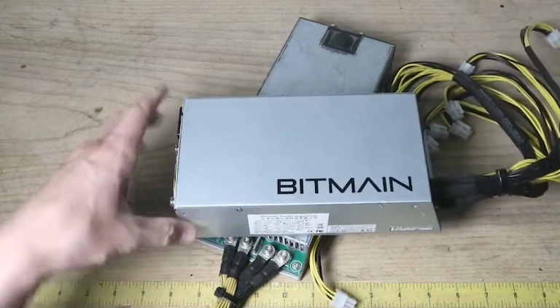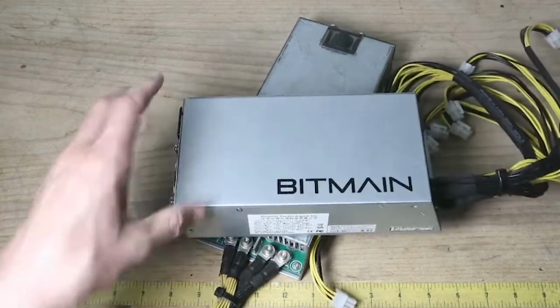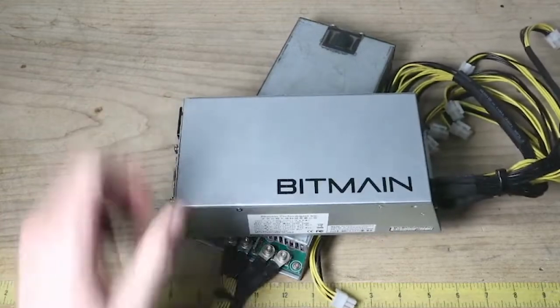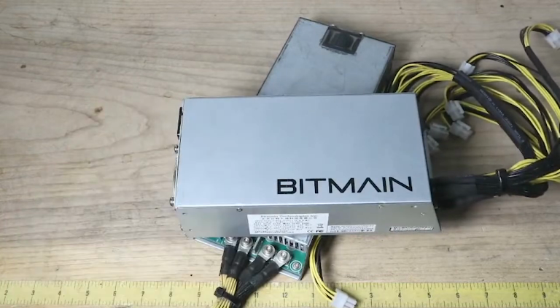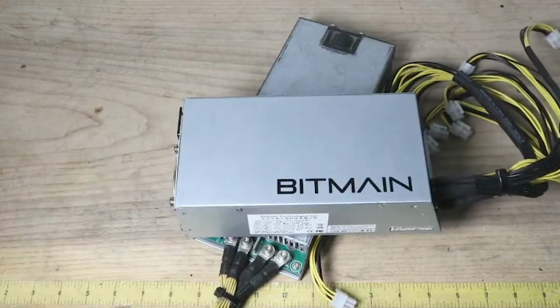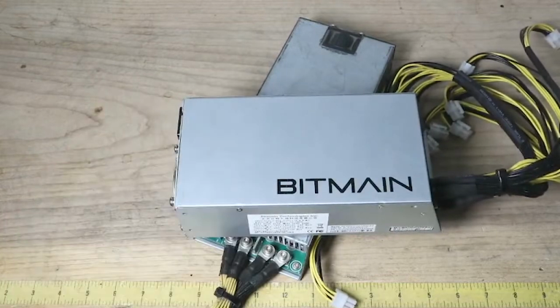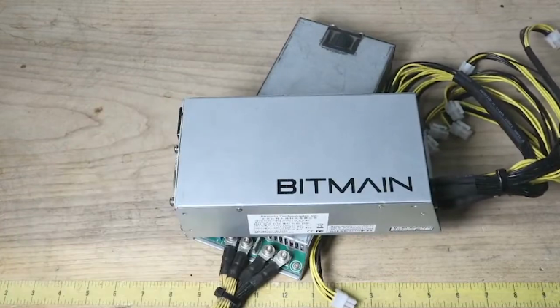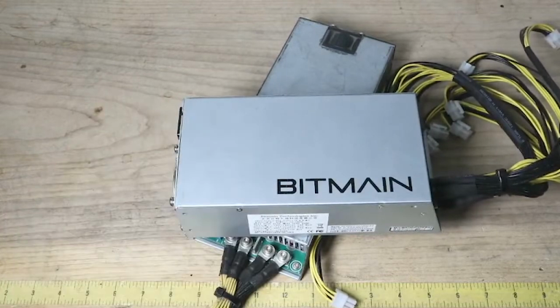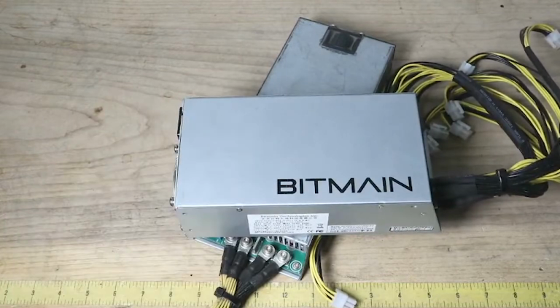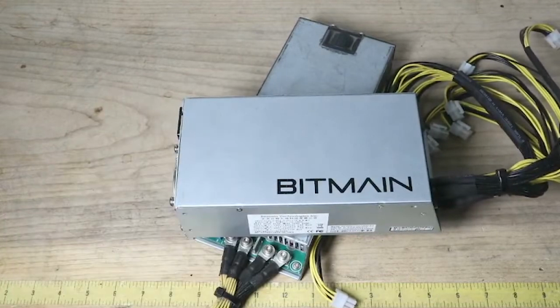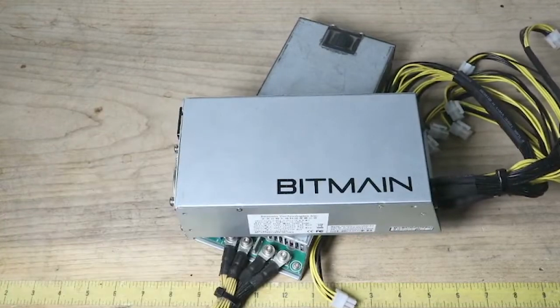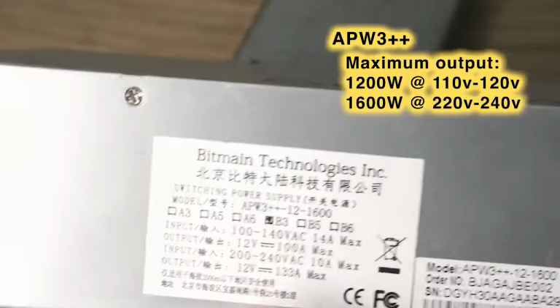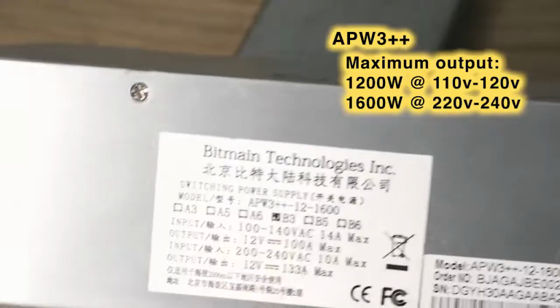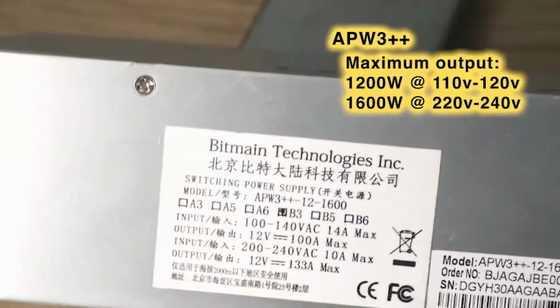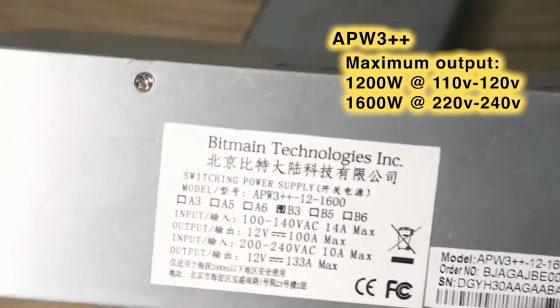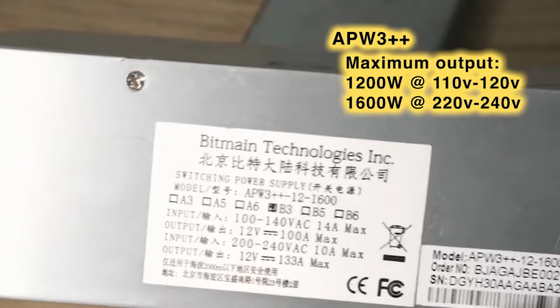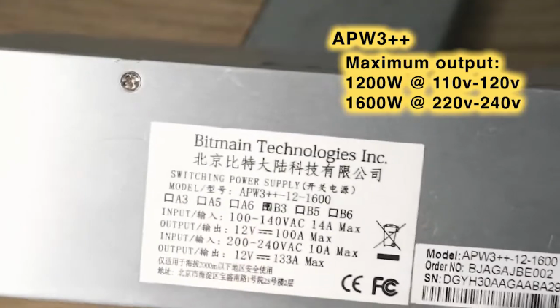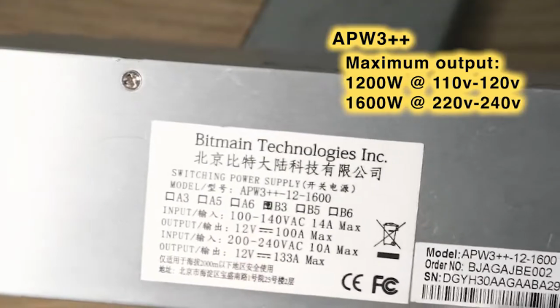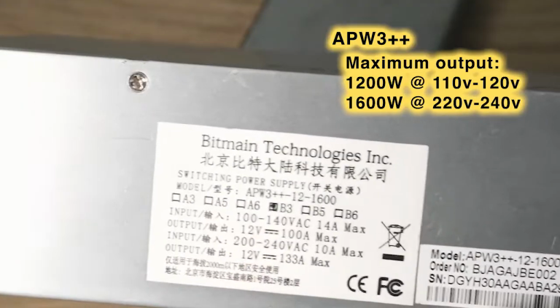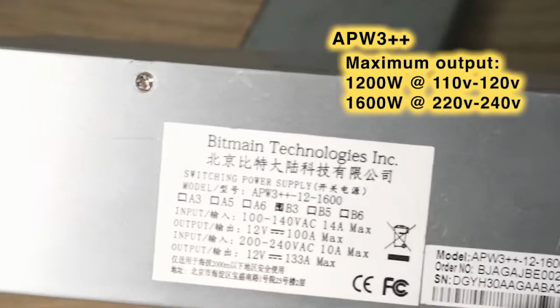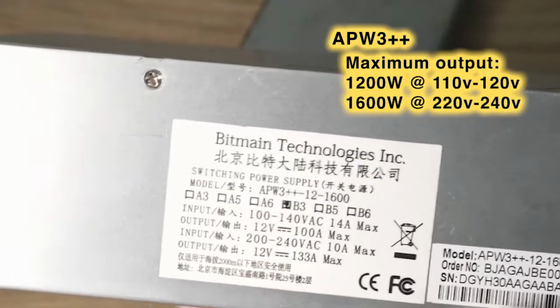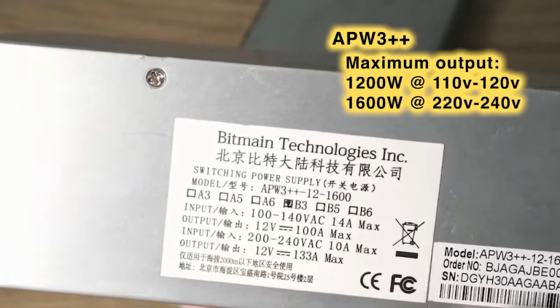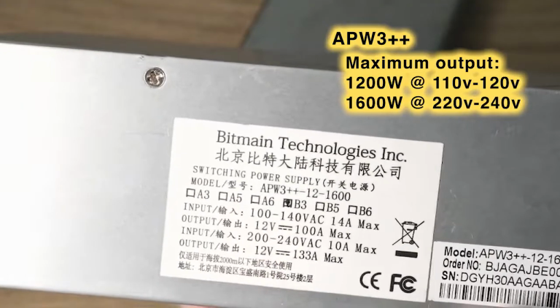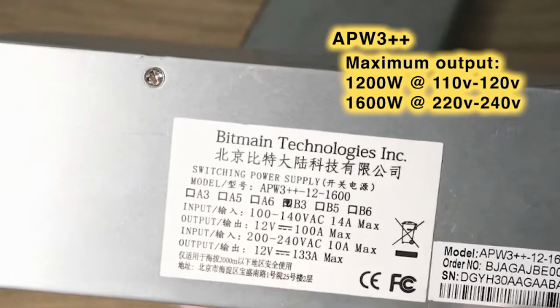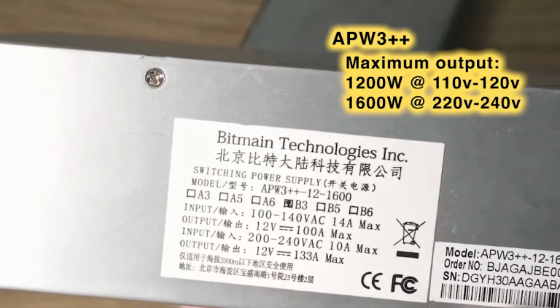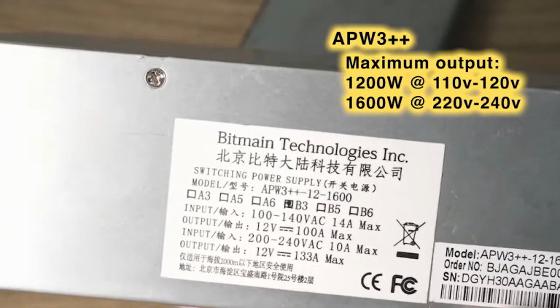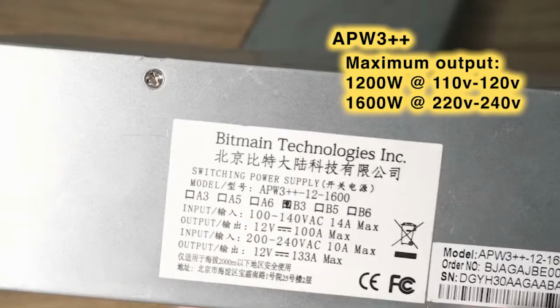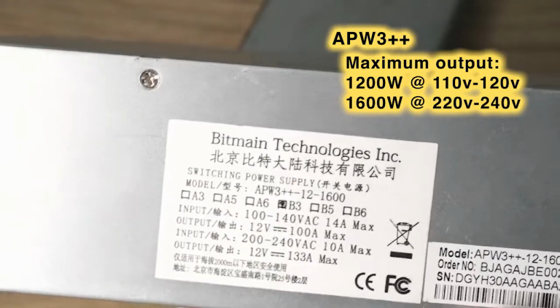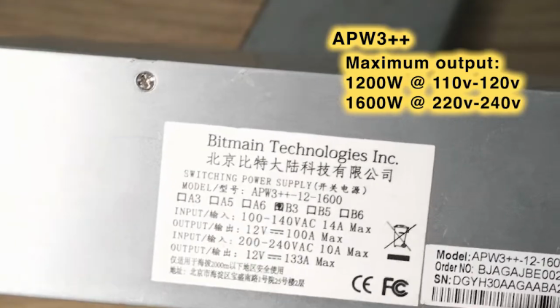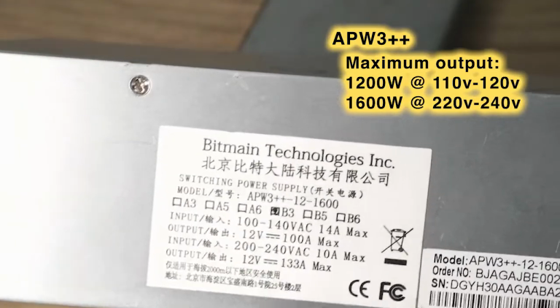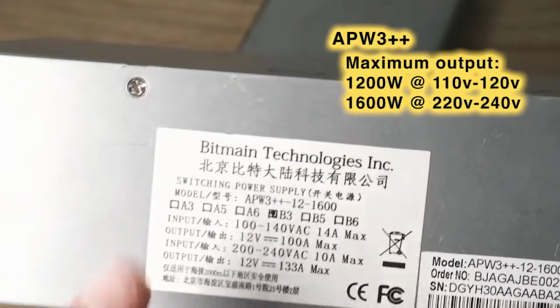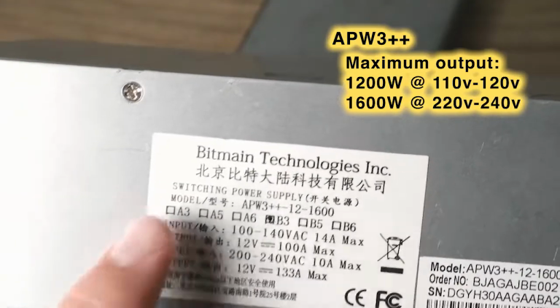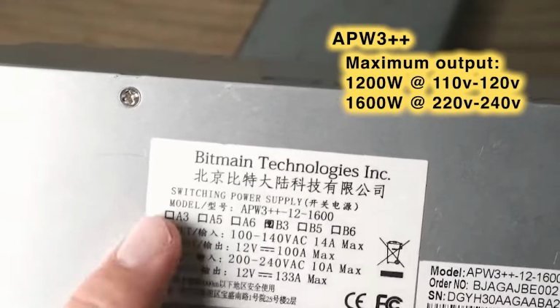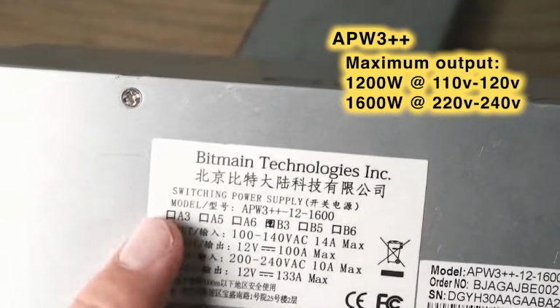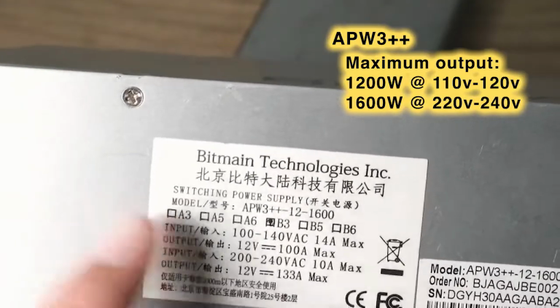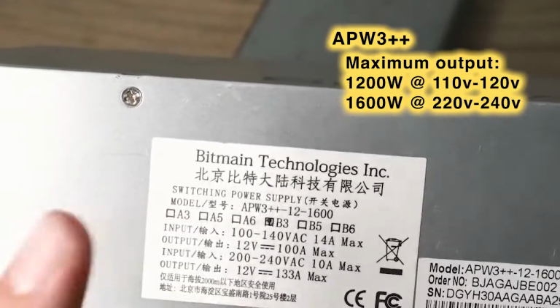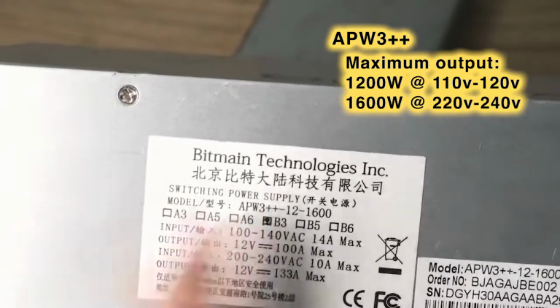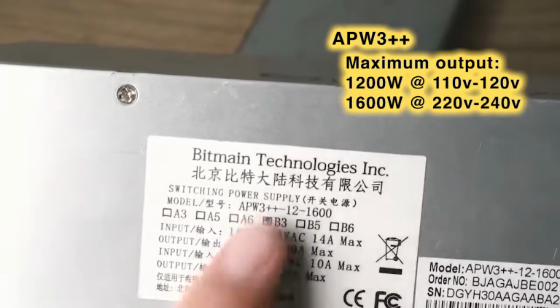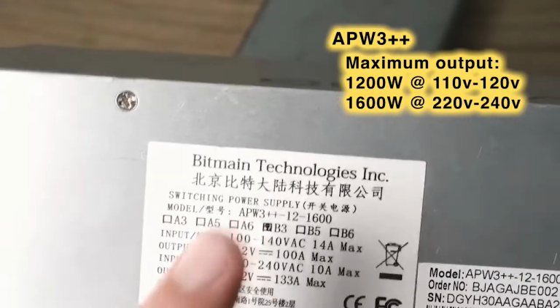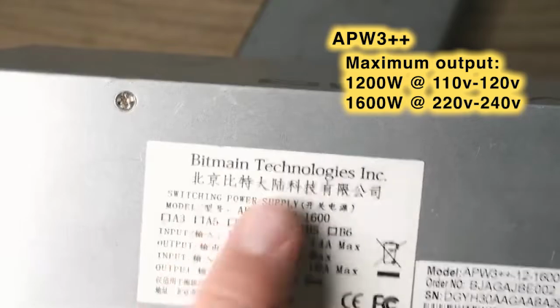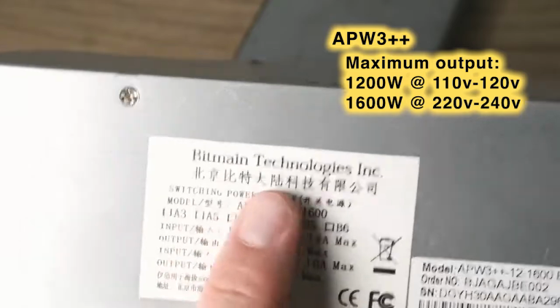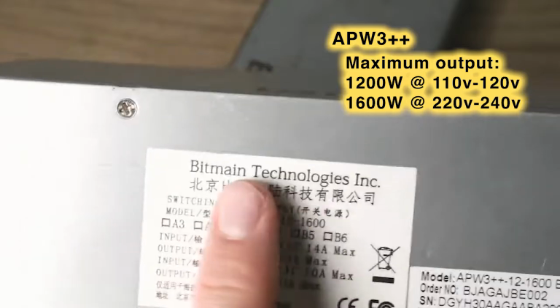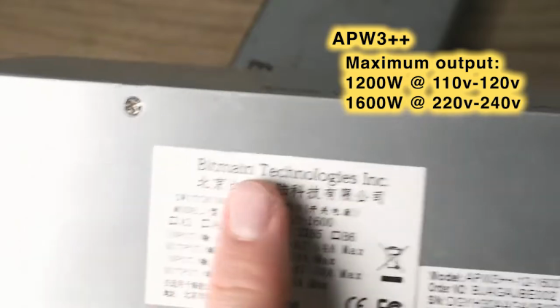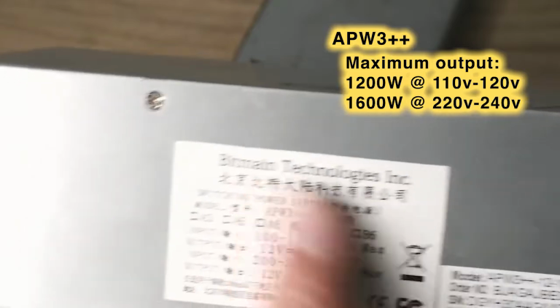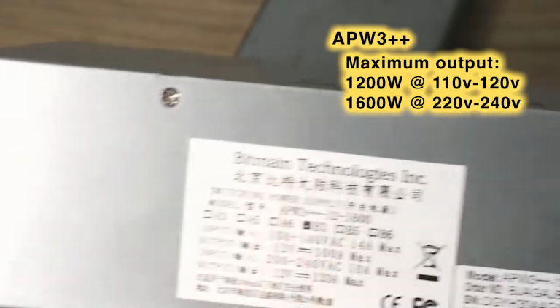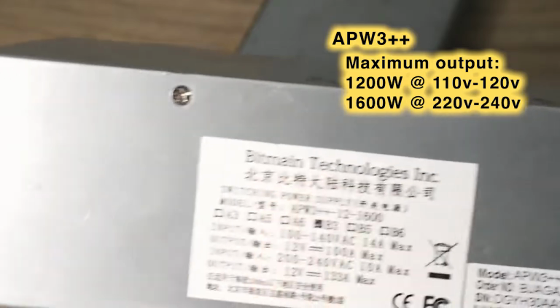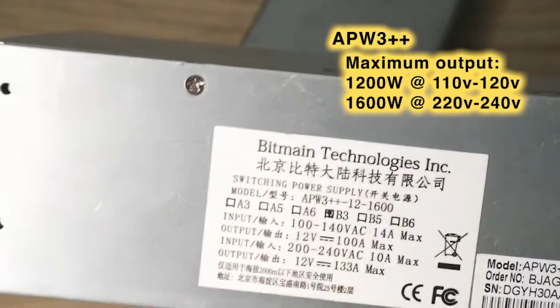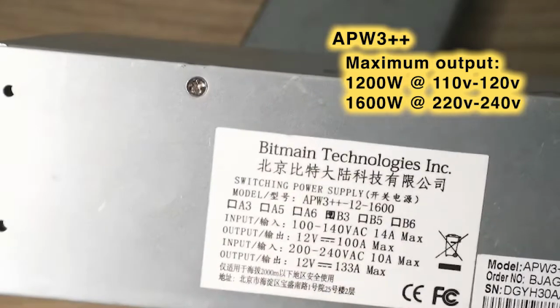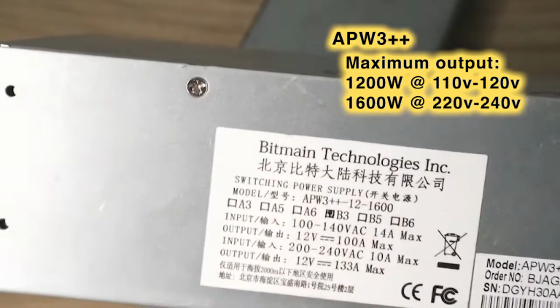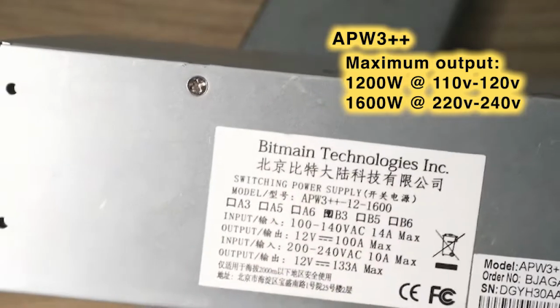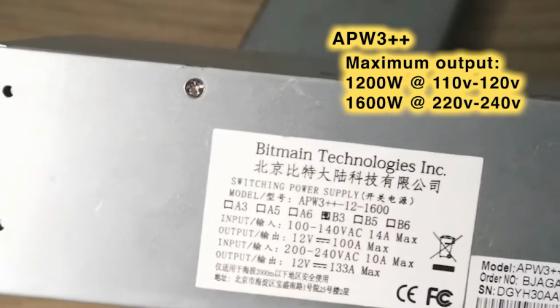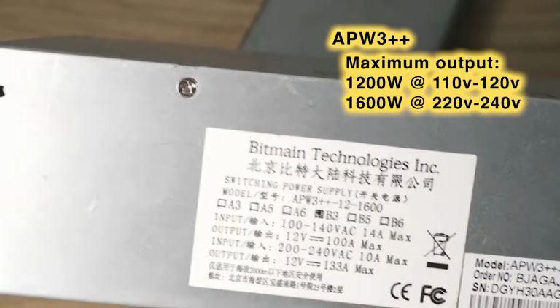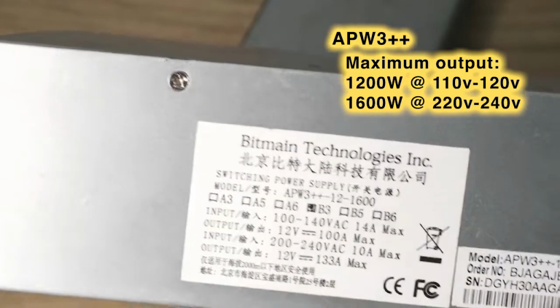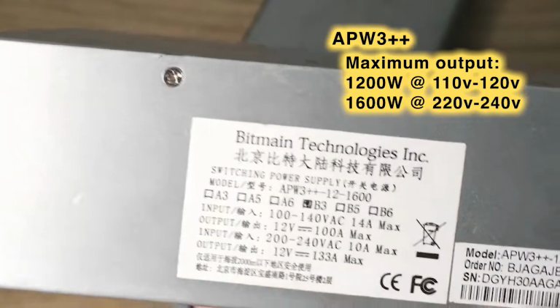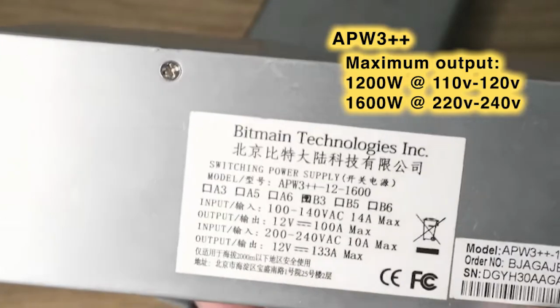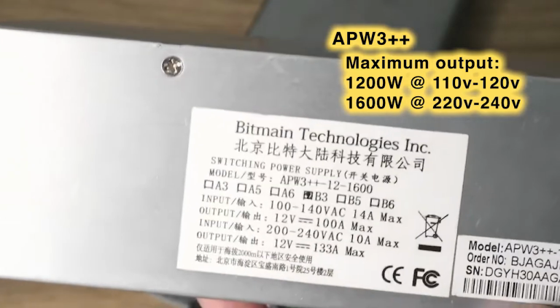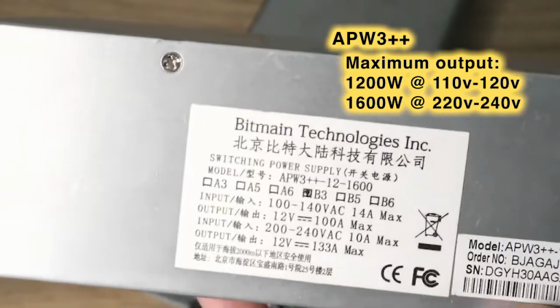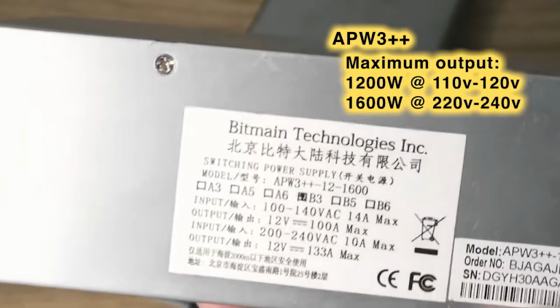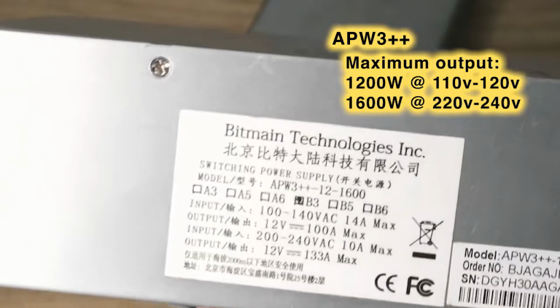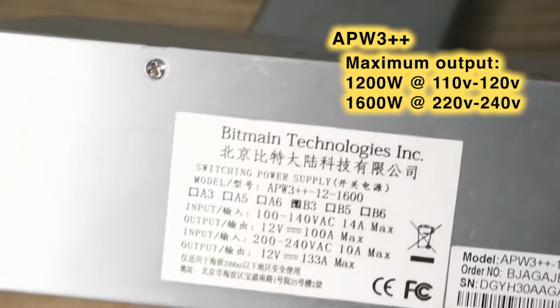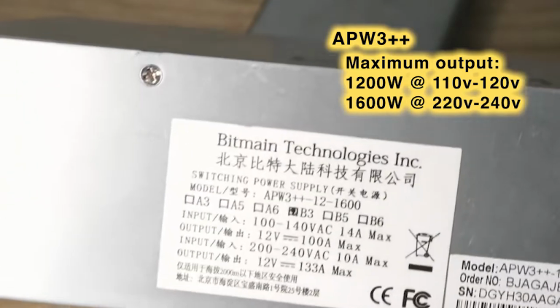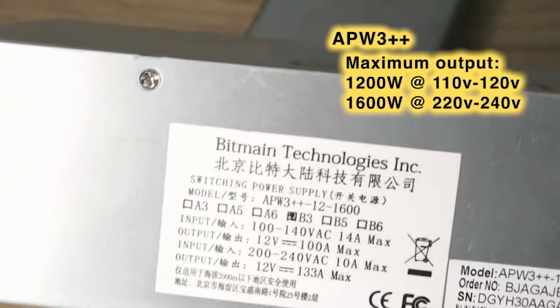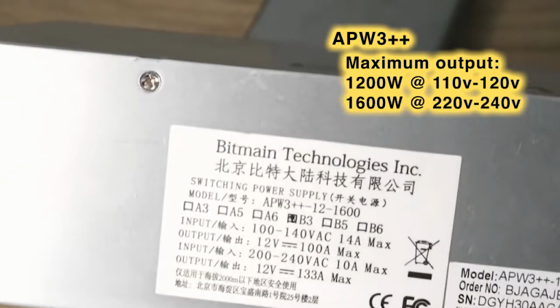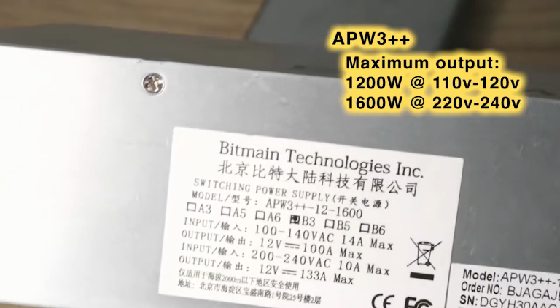When running the APW3 Plus Plus on 110 volt, it maxes out around 1200 watts.